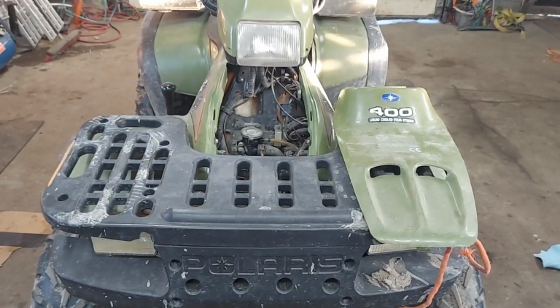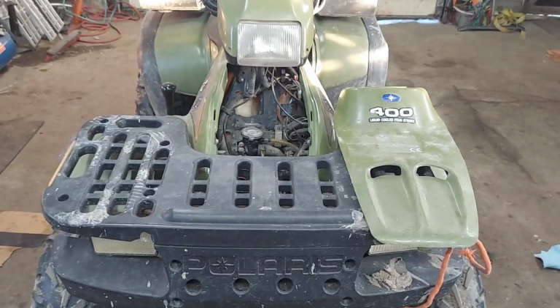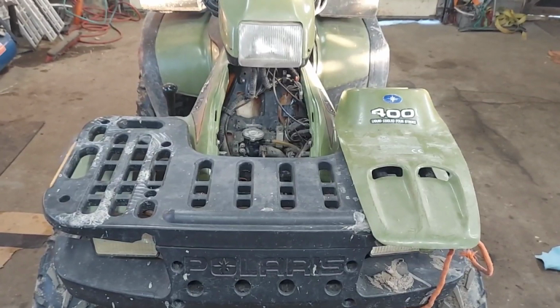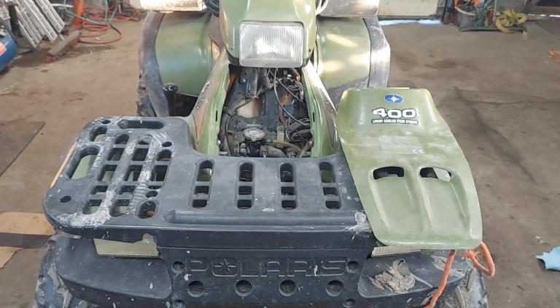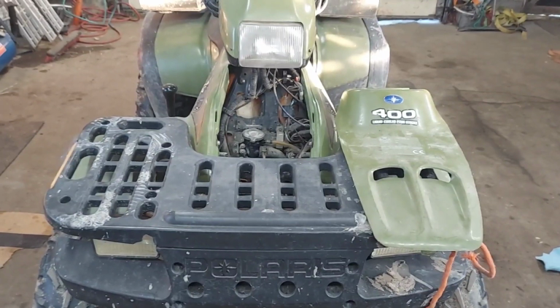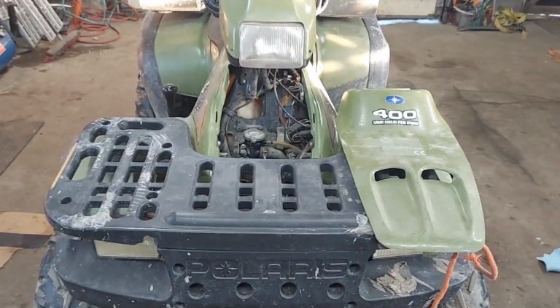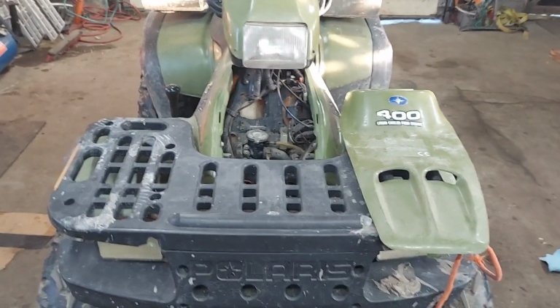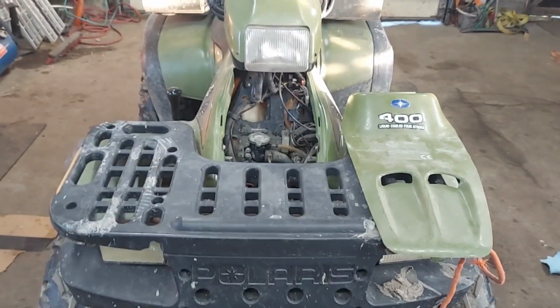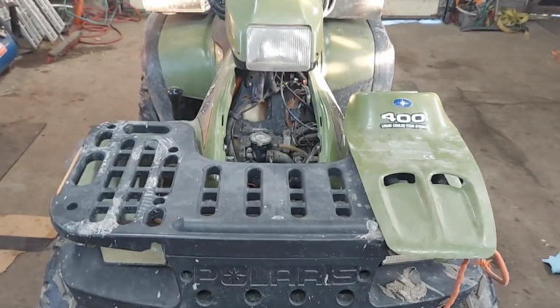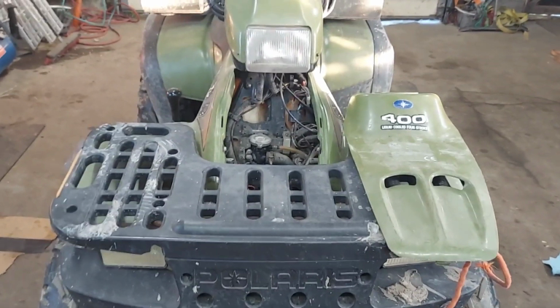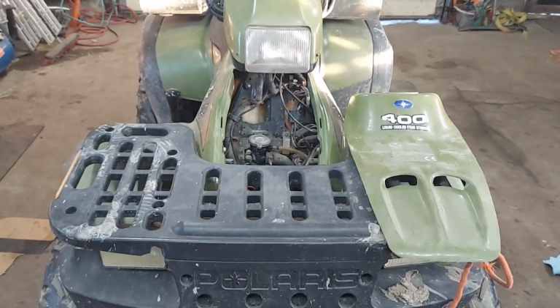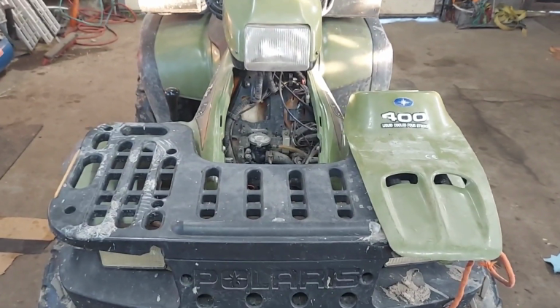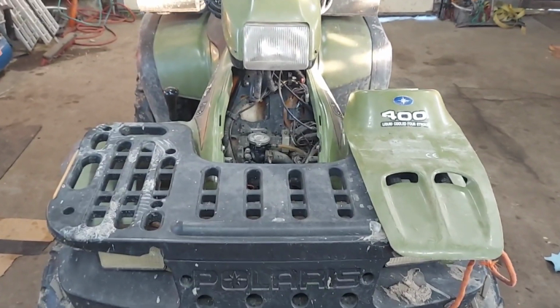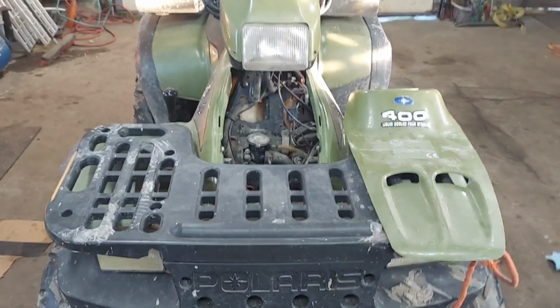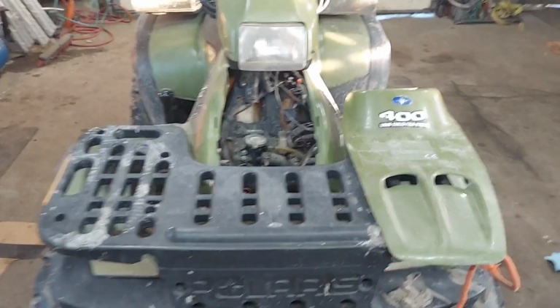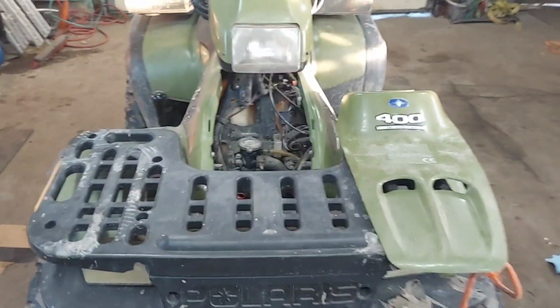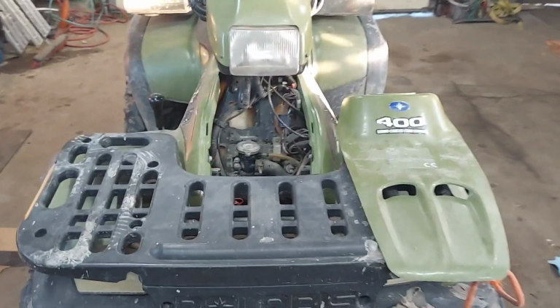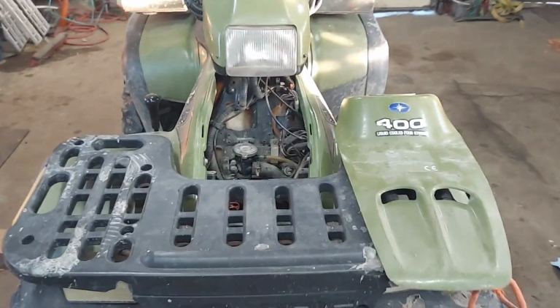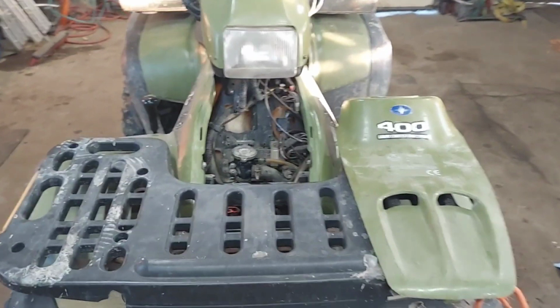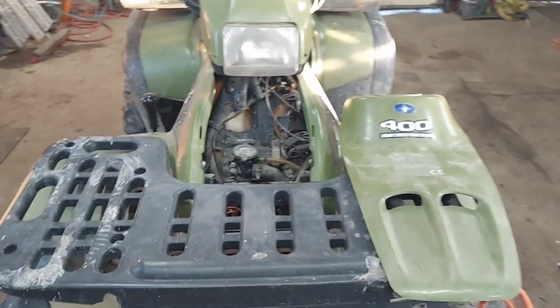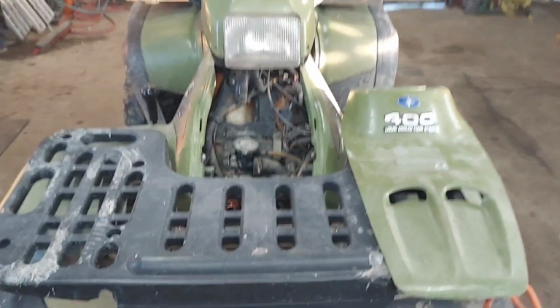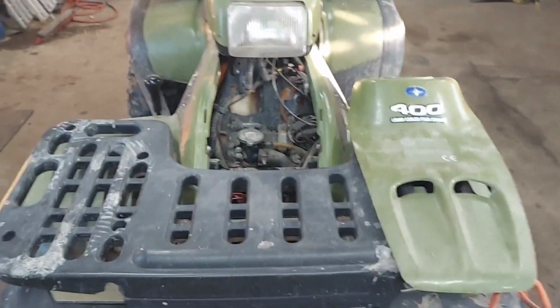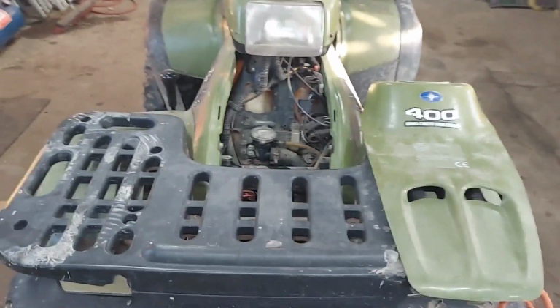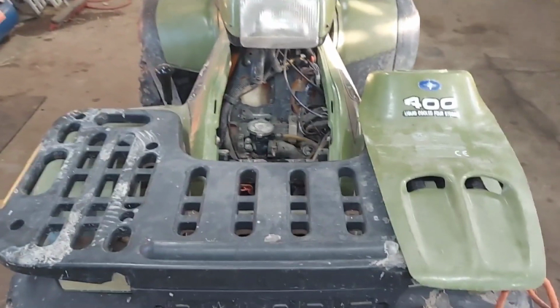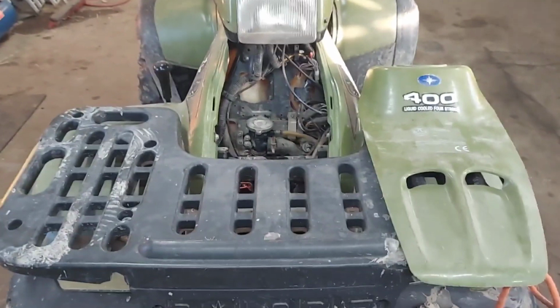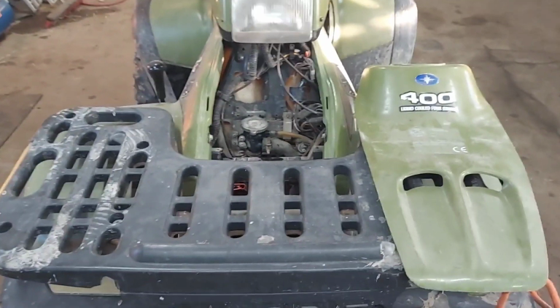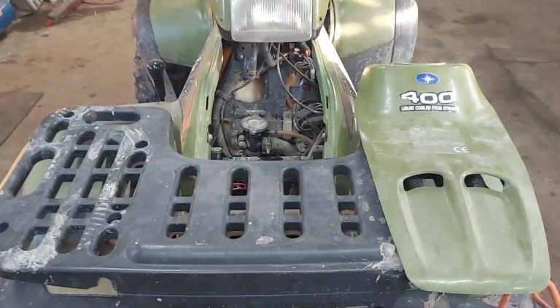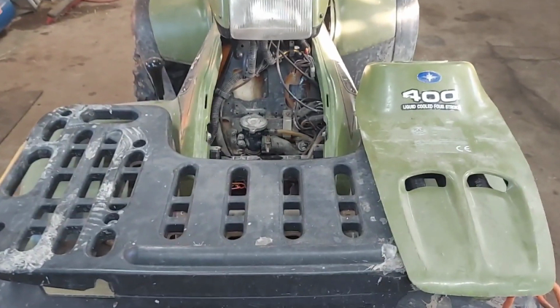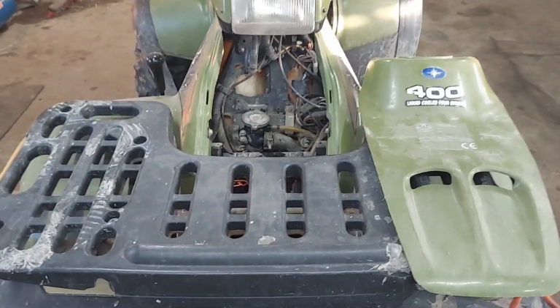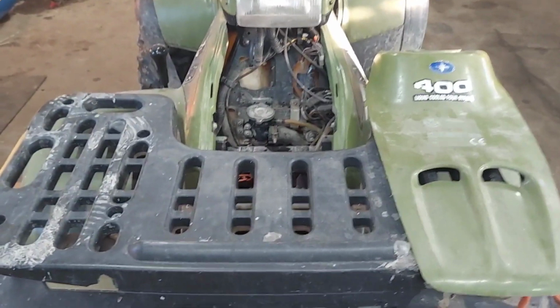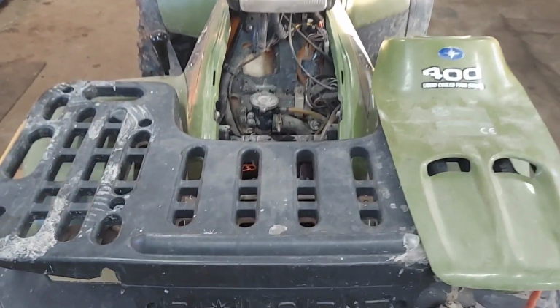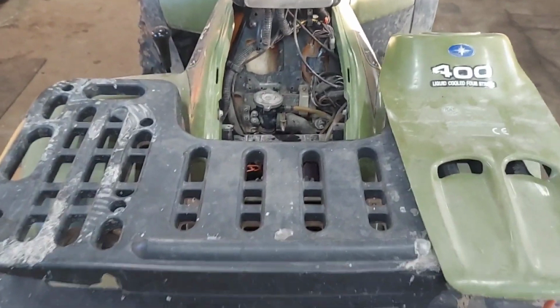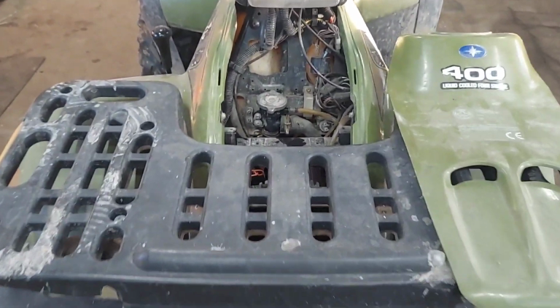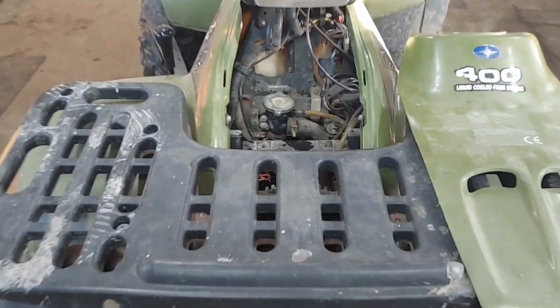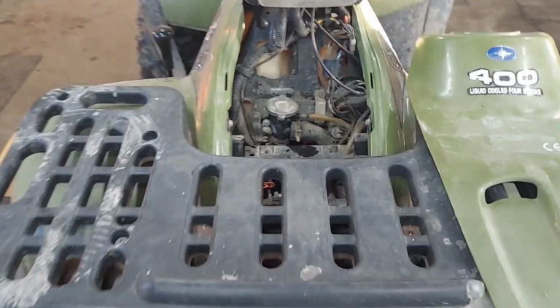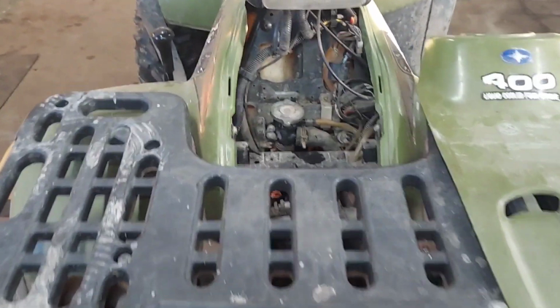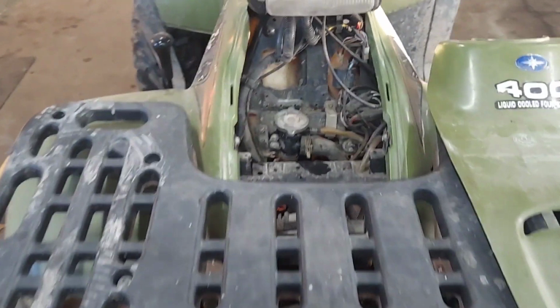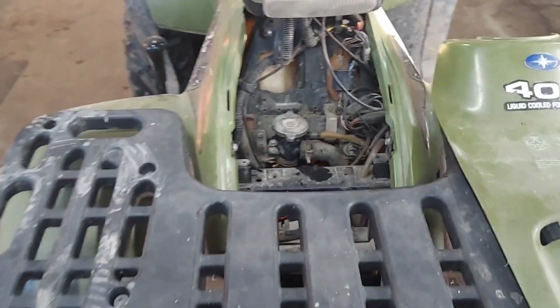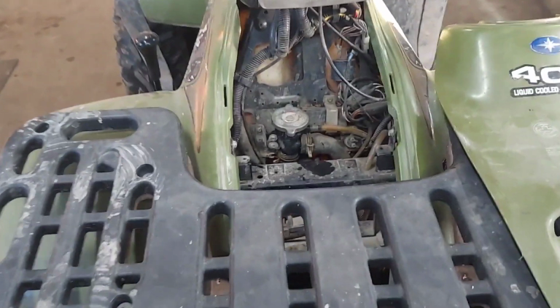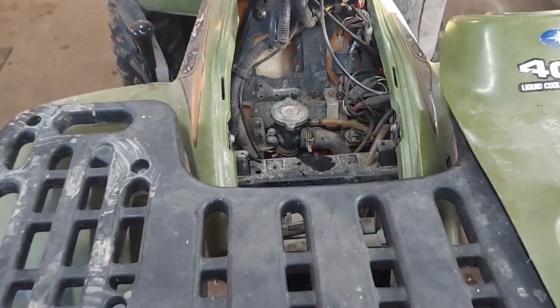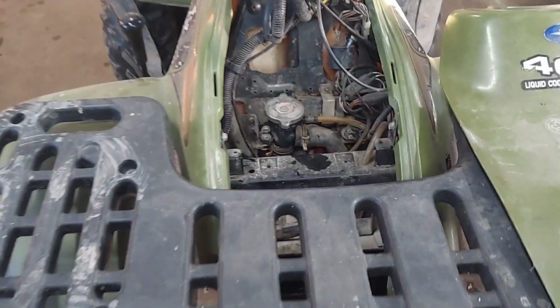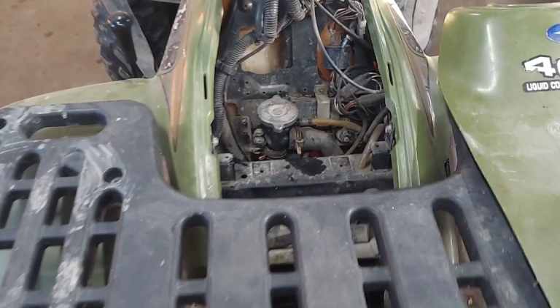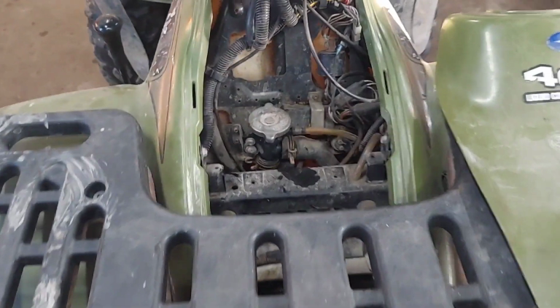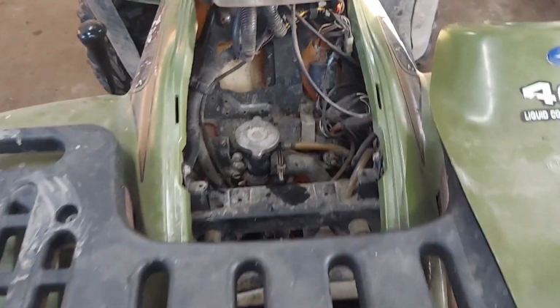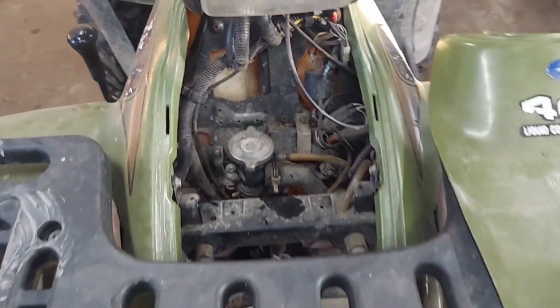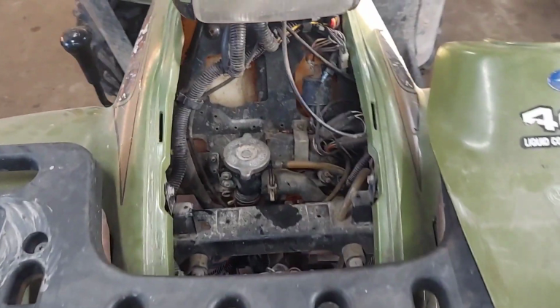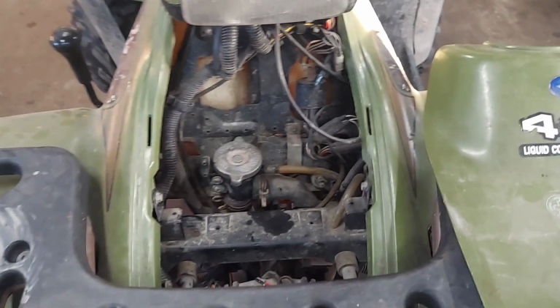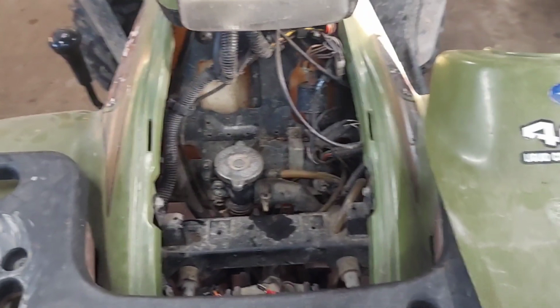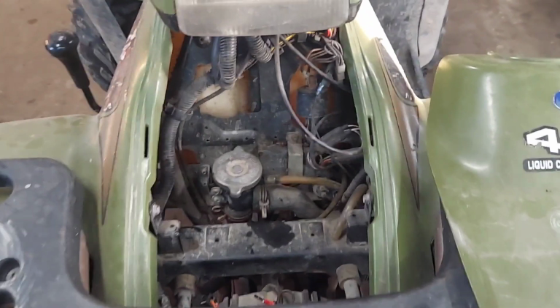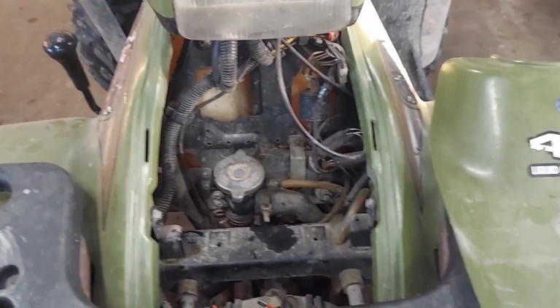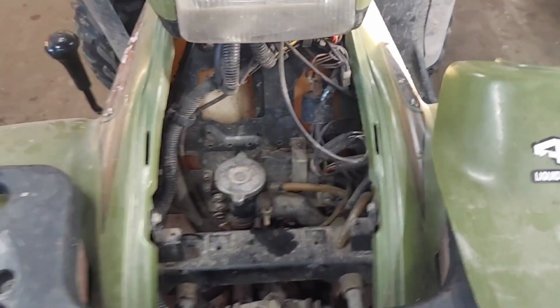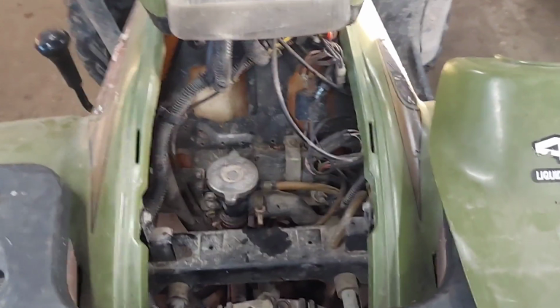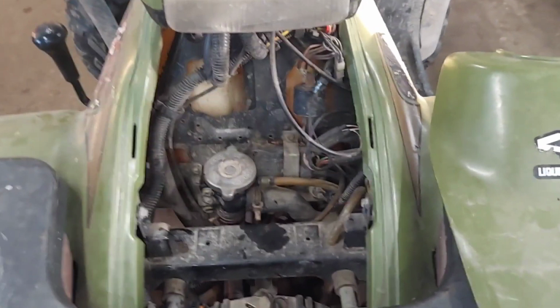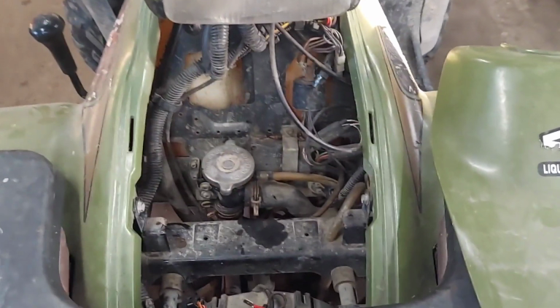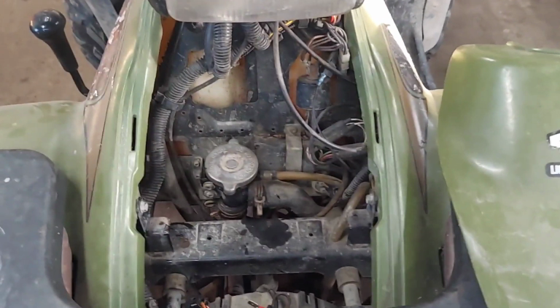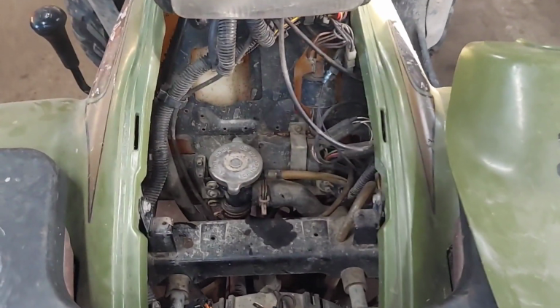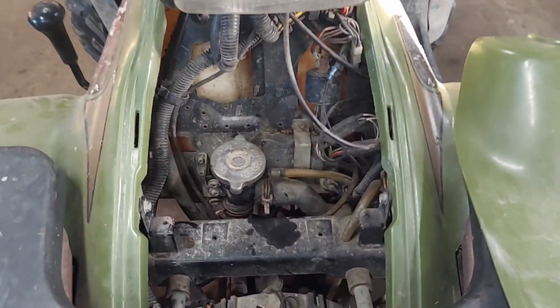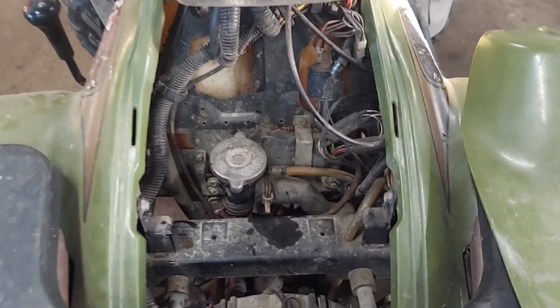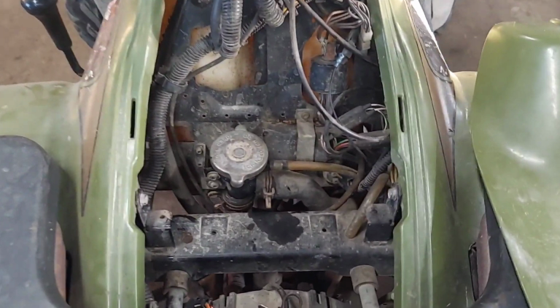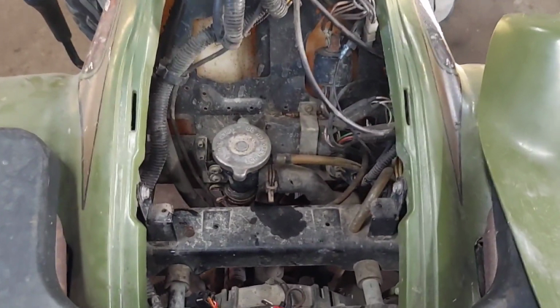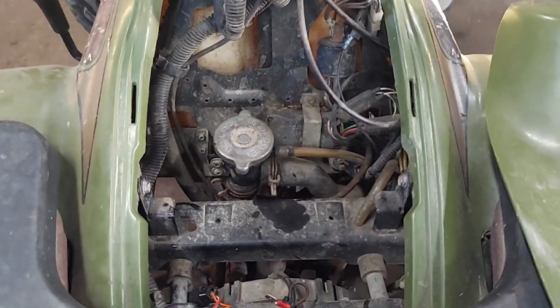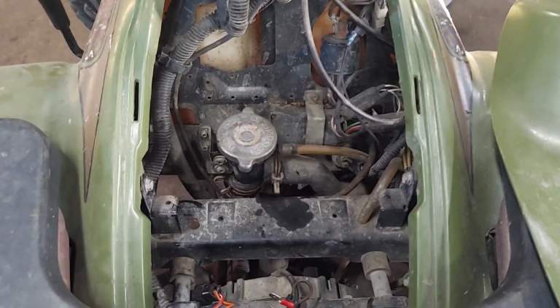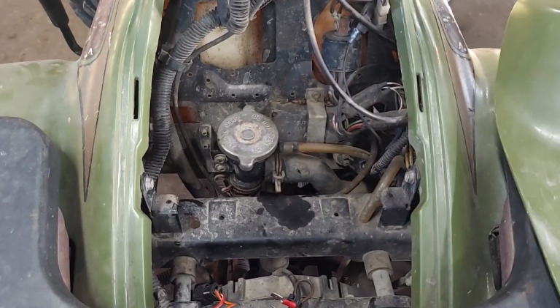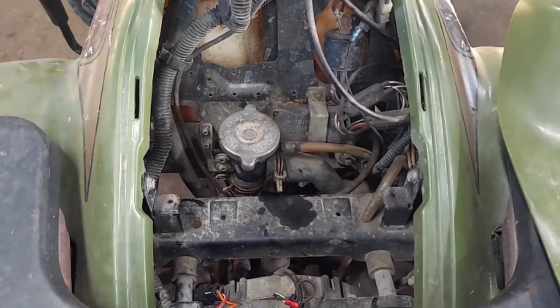Working on this Polaris Sportsman 400, and the fan was not working. Well, actually it is, but it's intermittent.